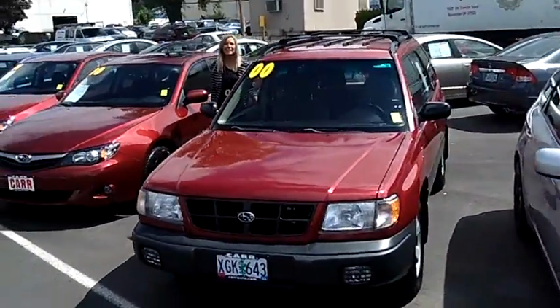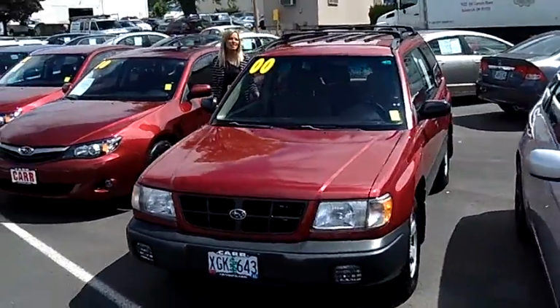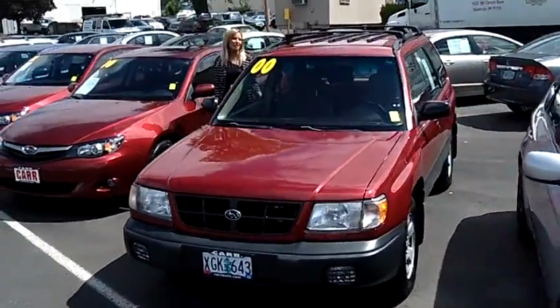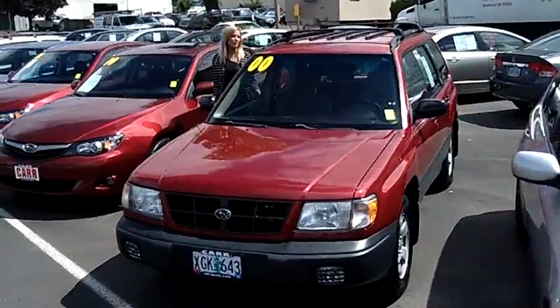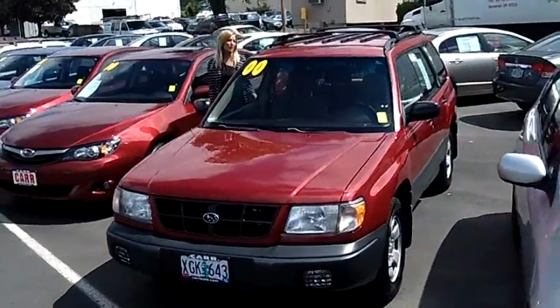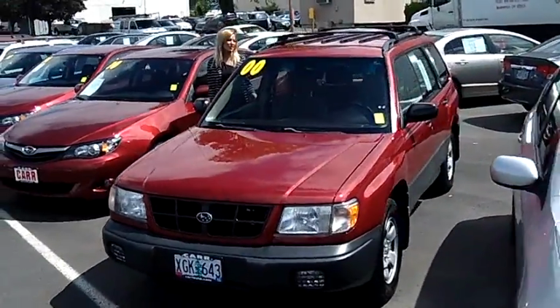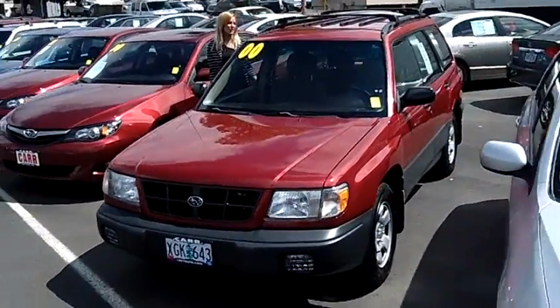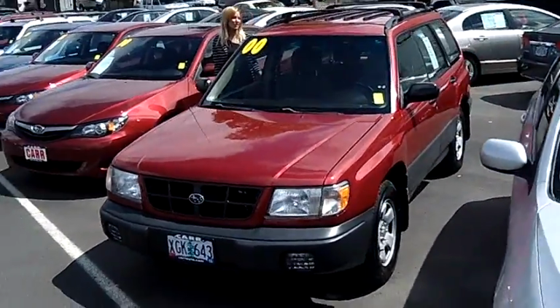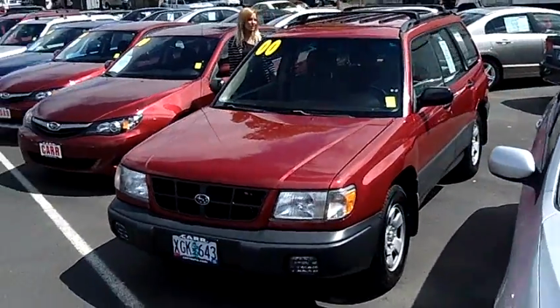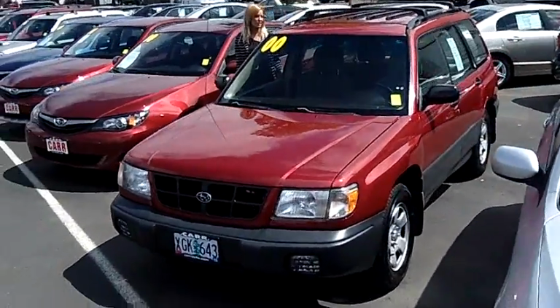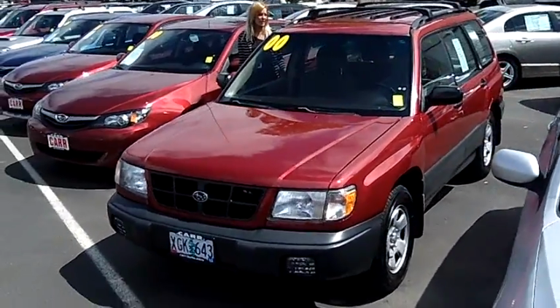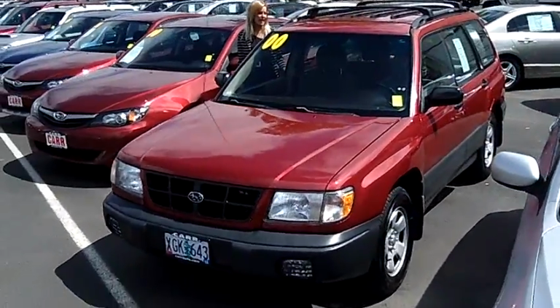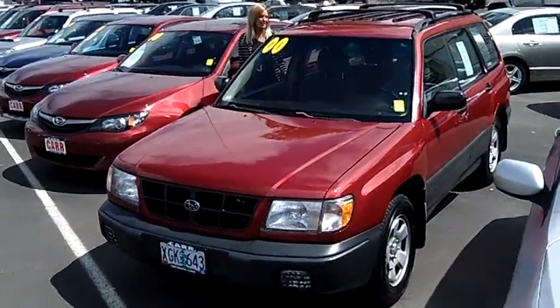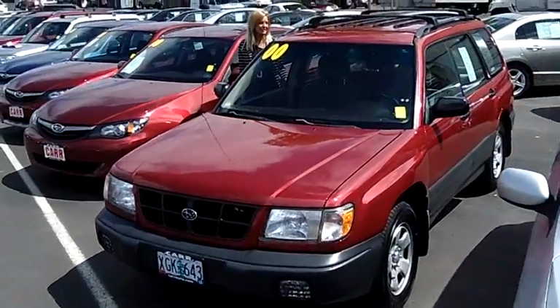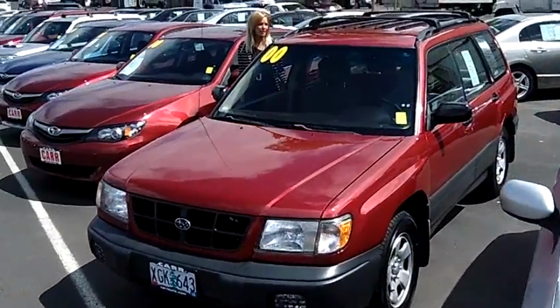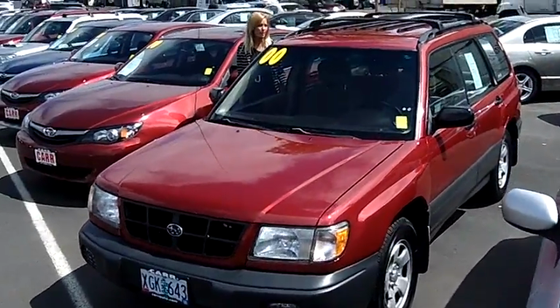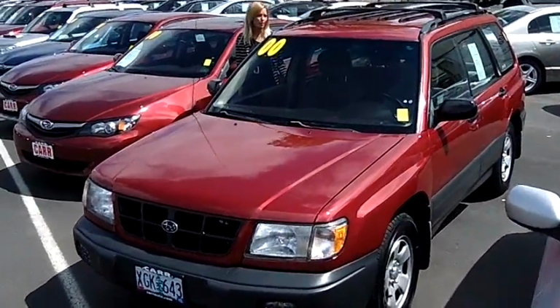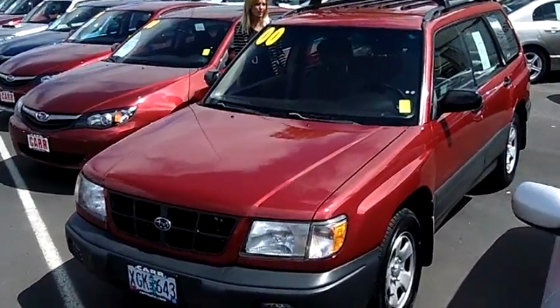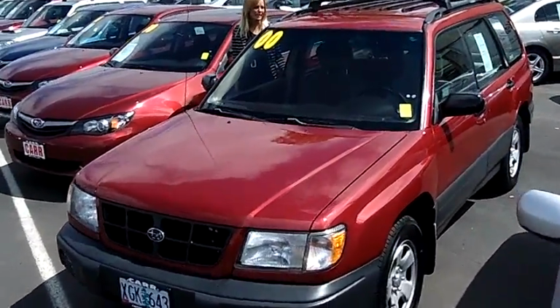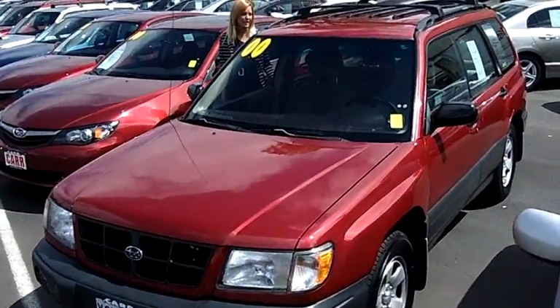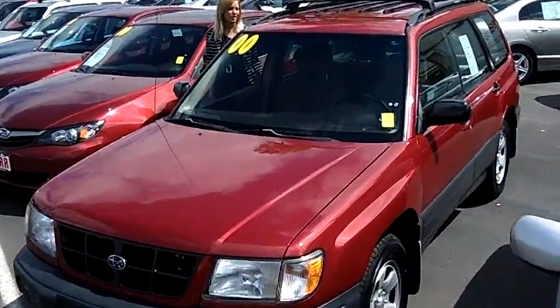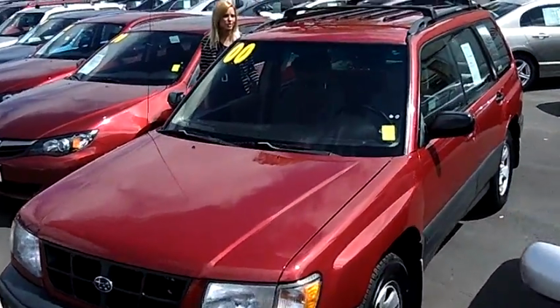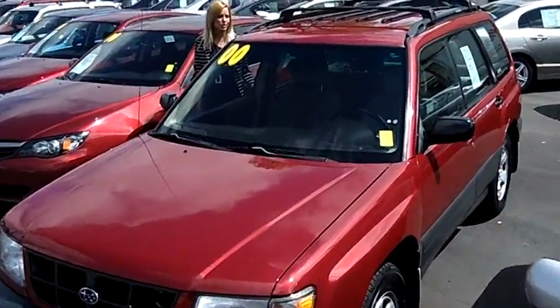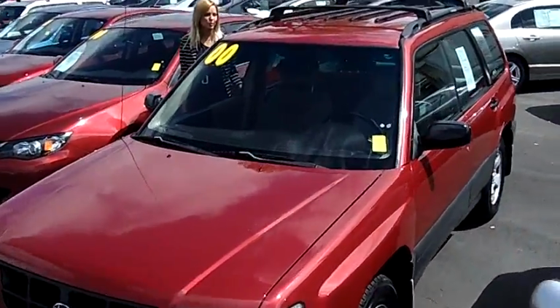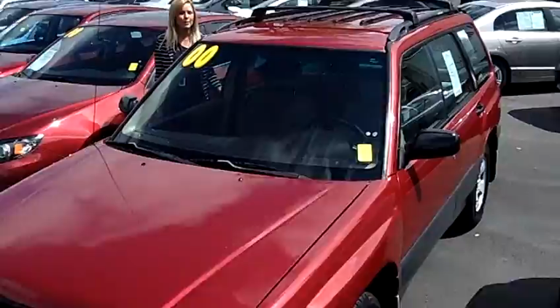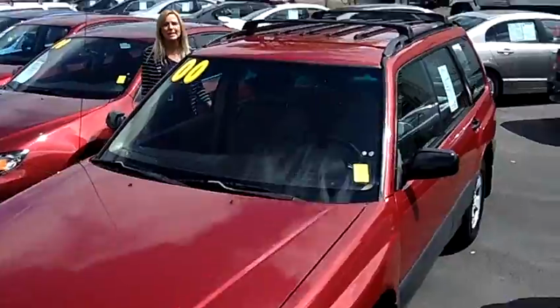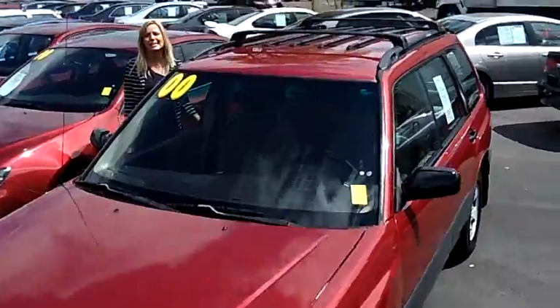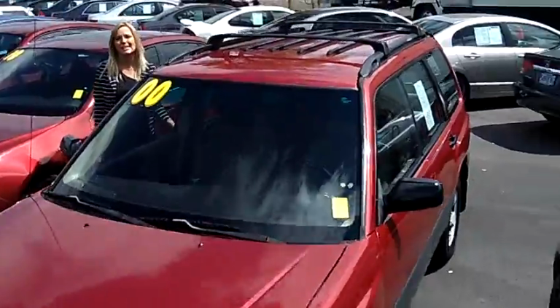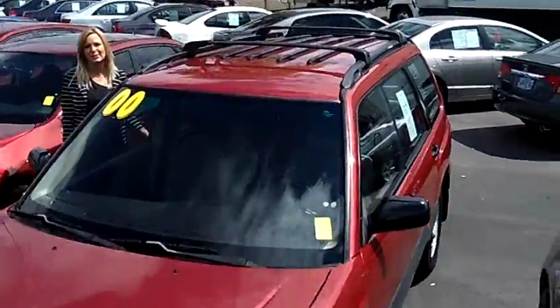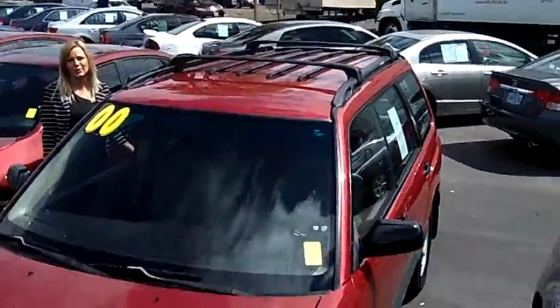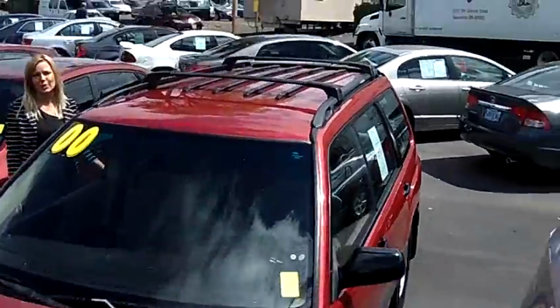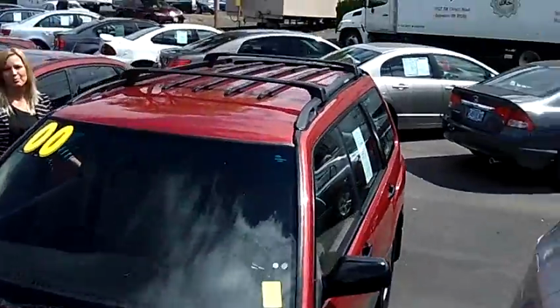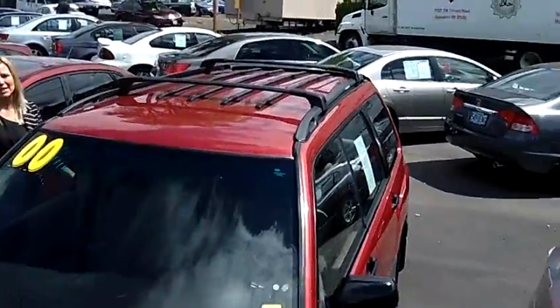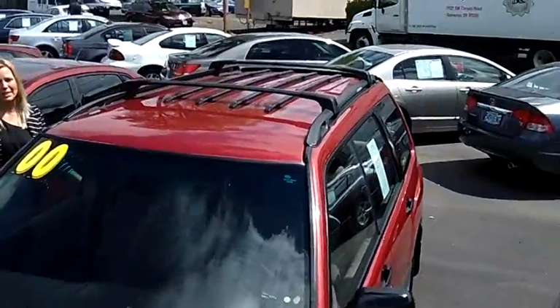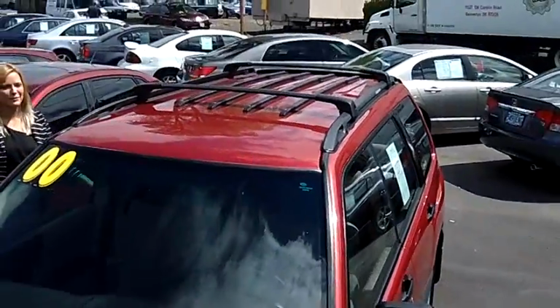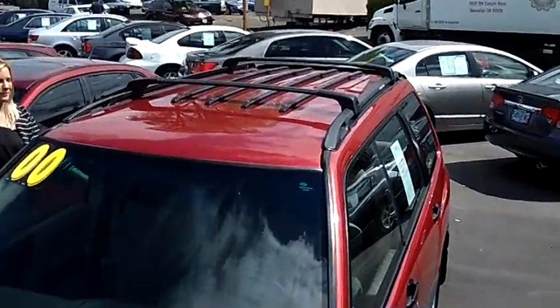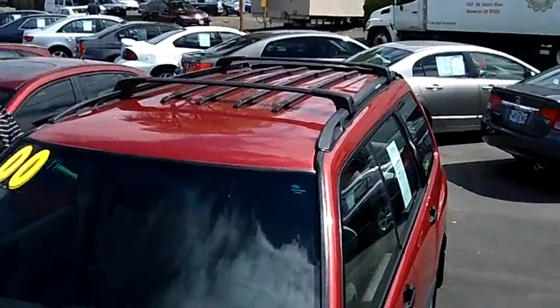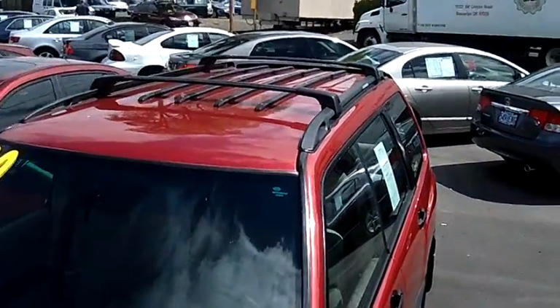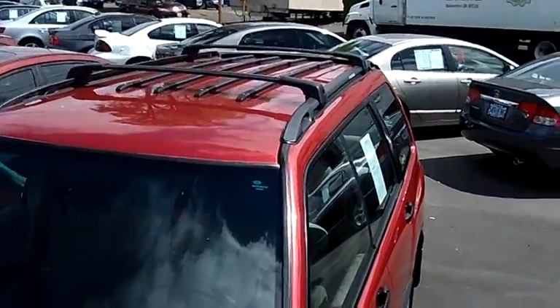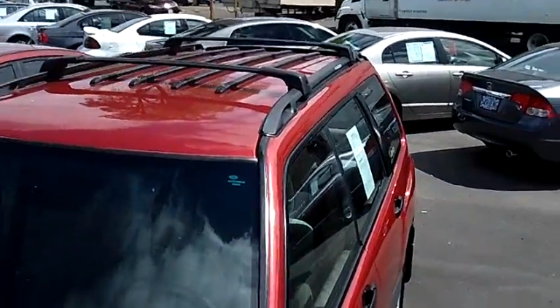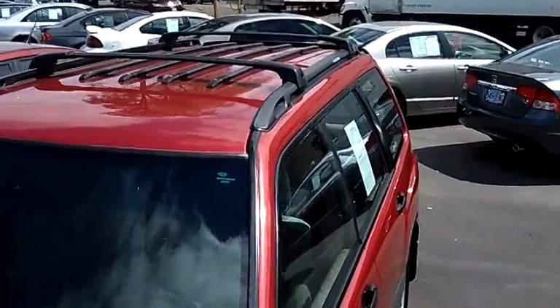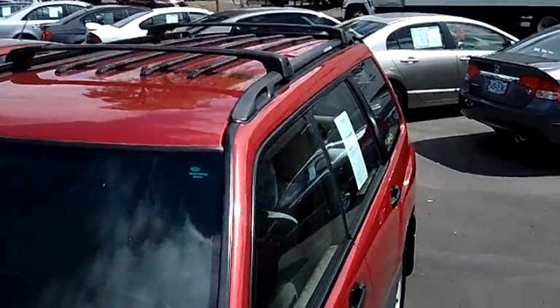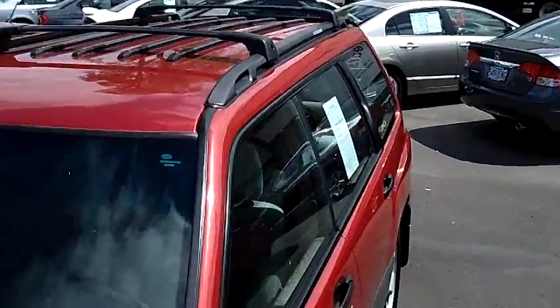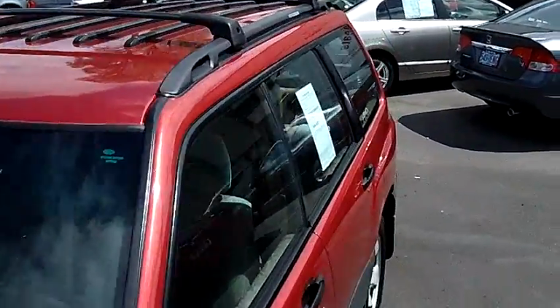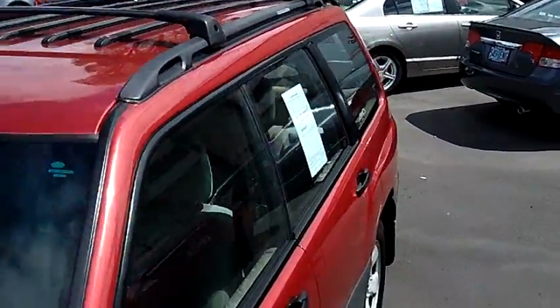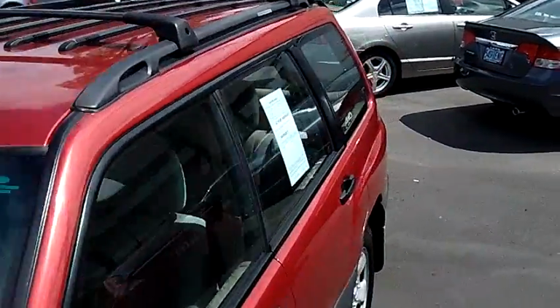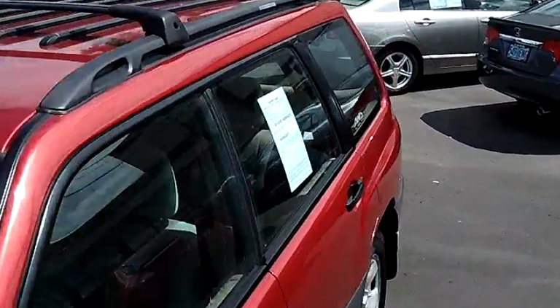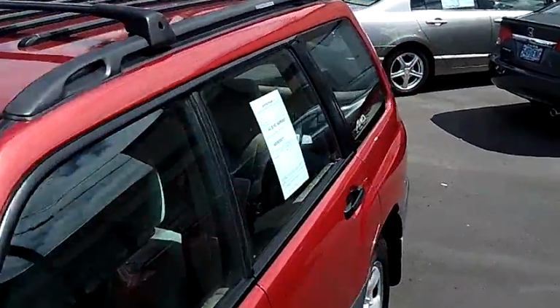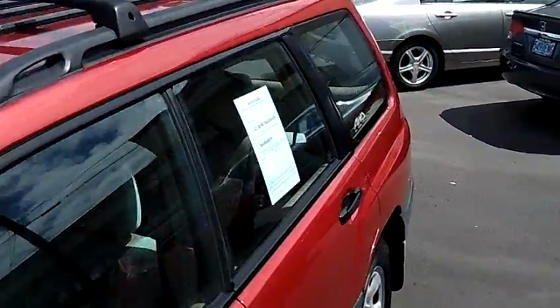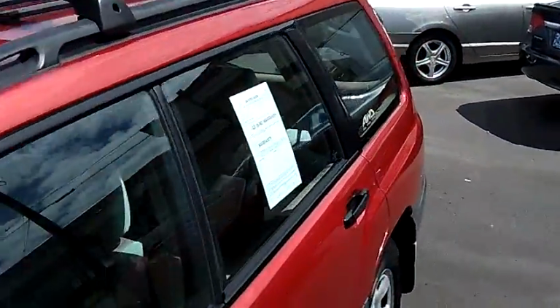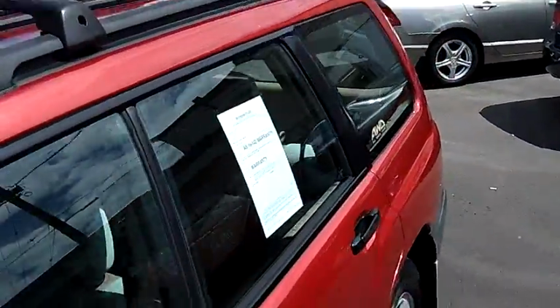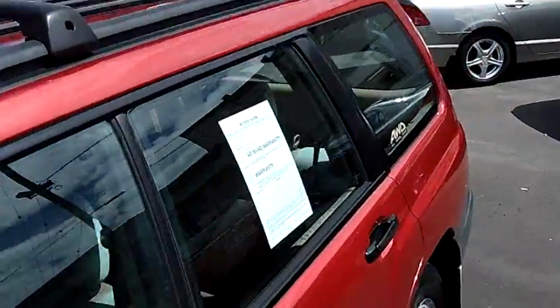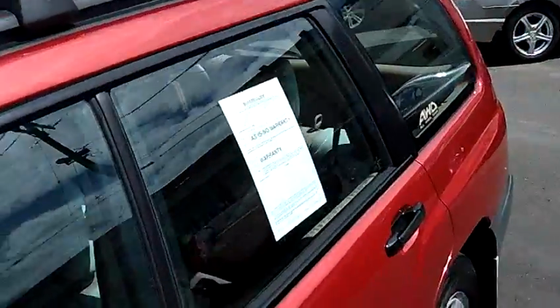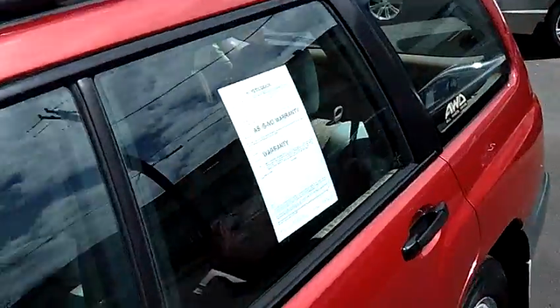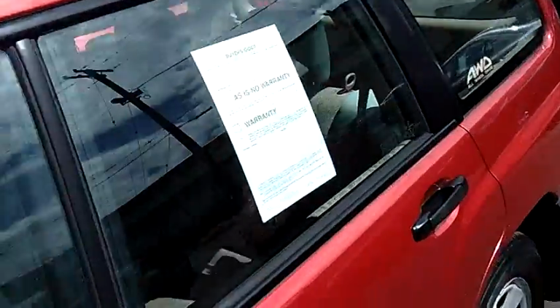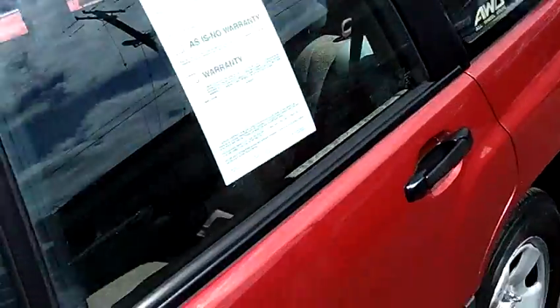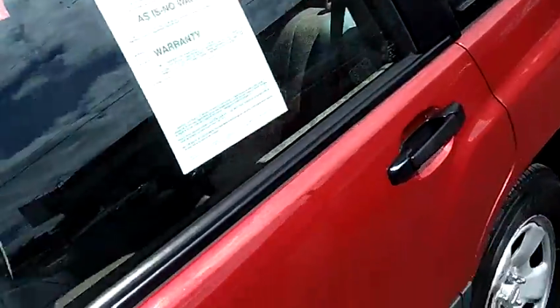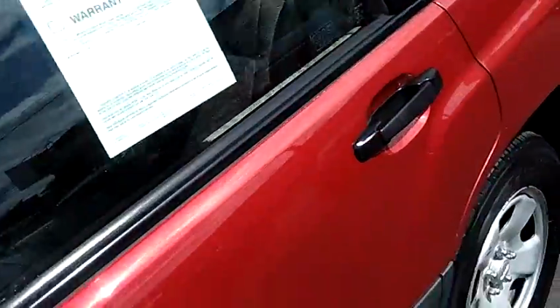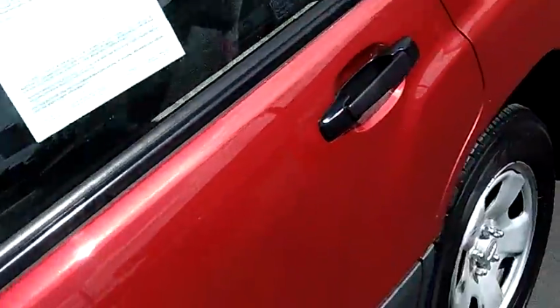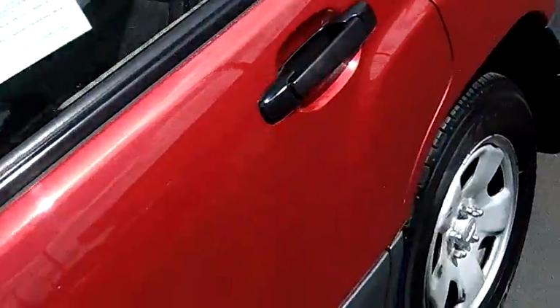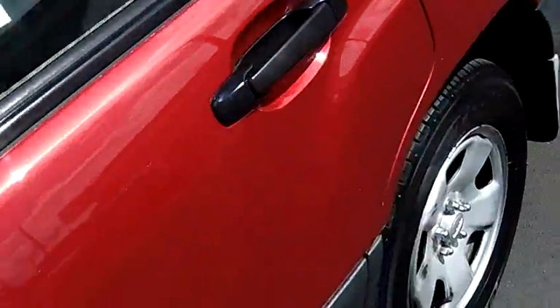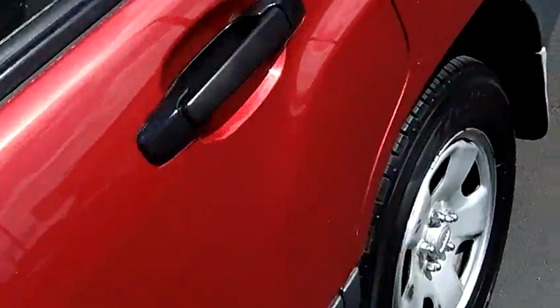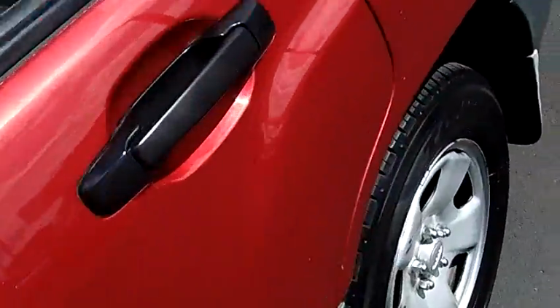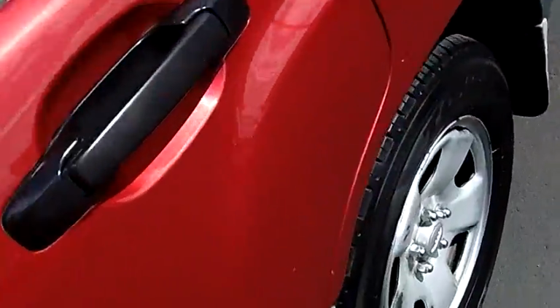The stock number for this vehicle is SWP2364B. This vehicle is a 4-cylinder, 2.5-liter automatic.